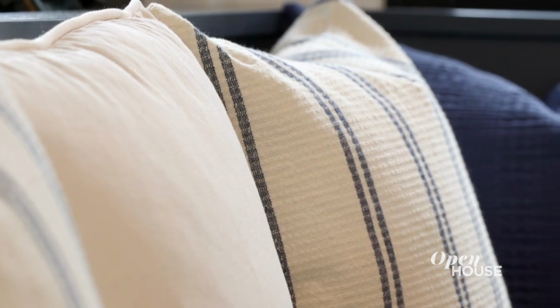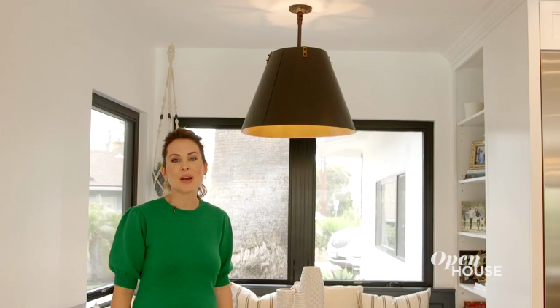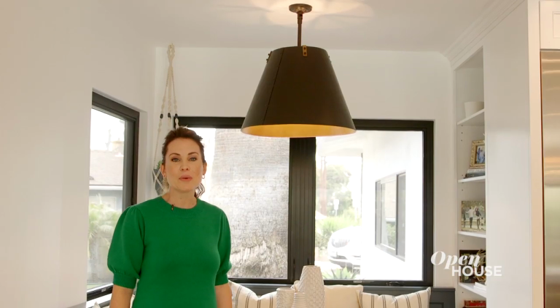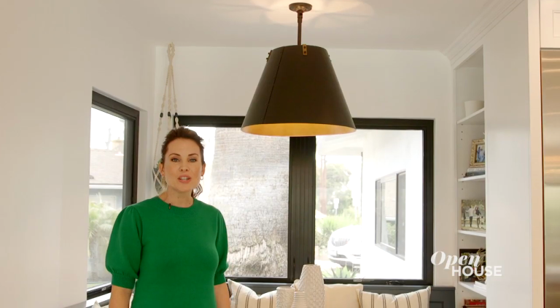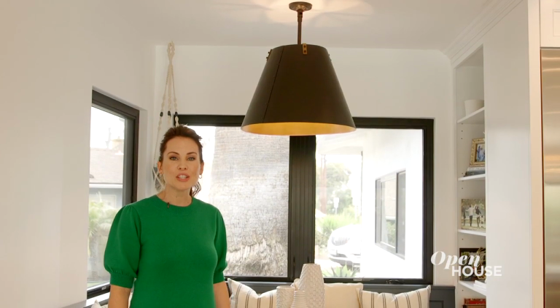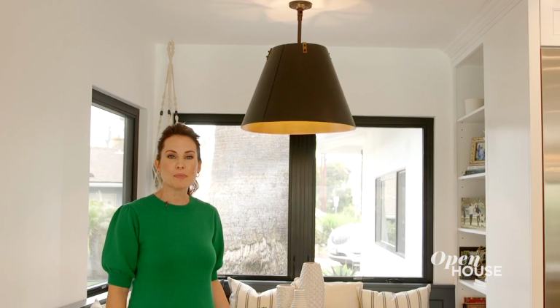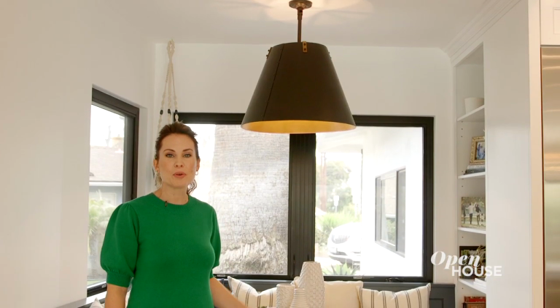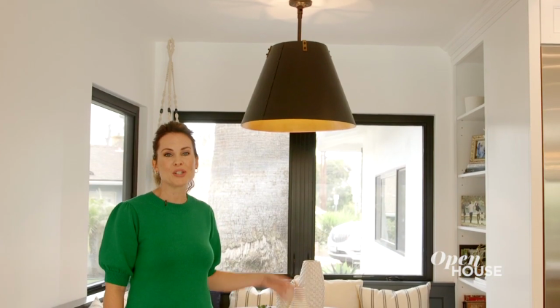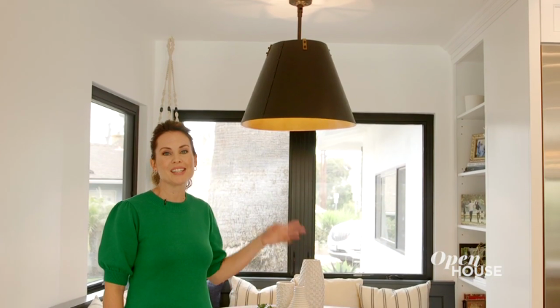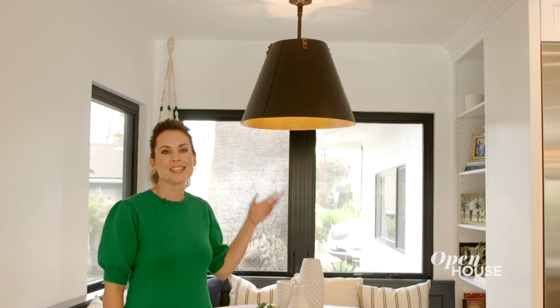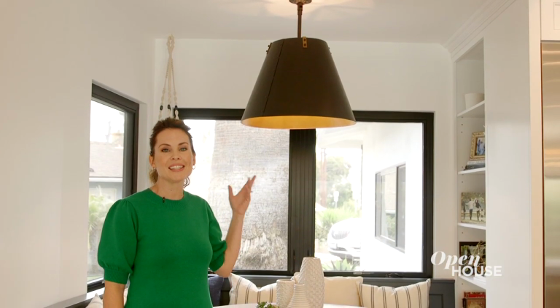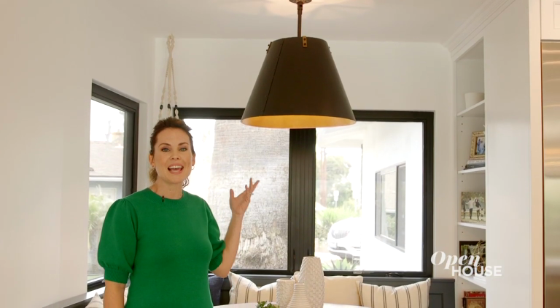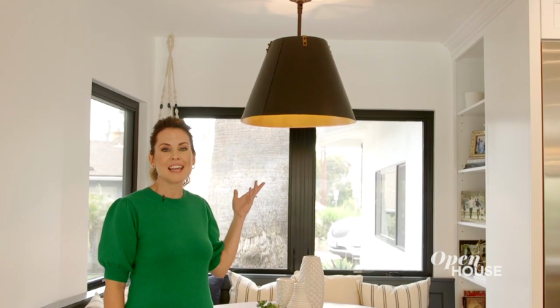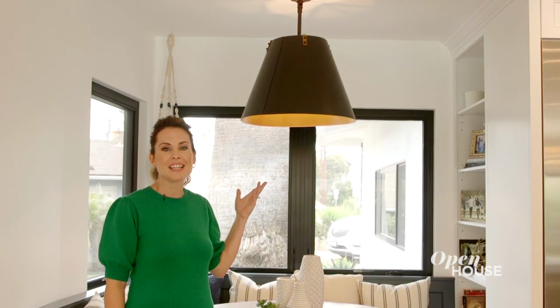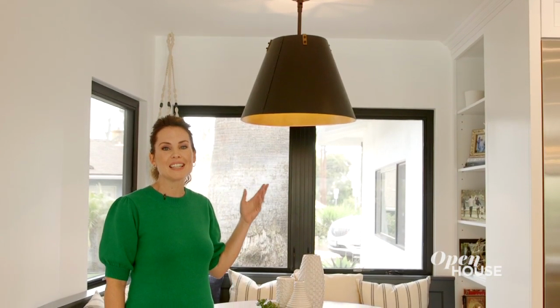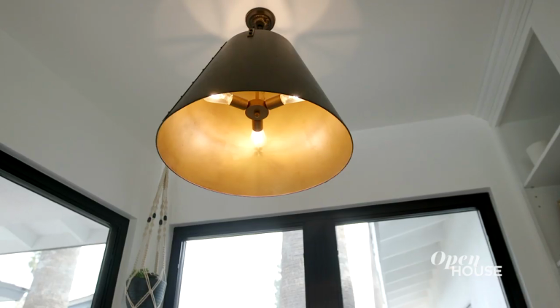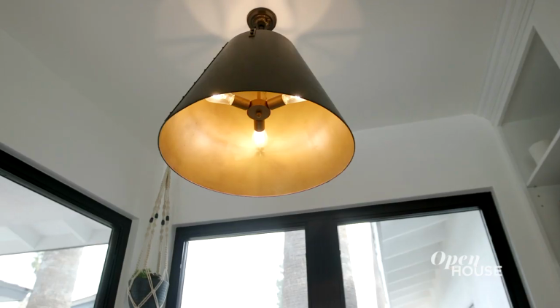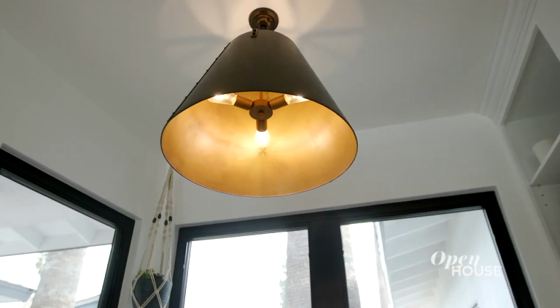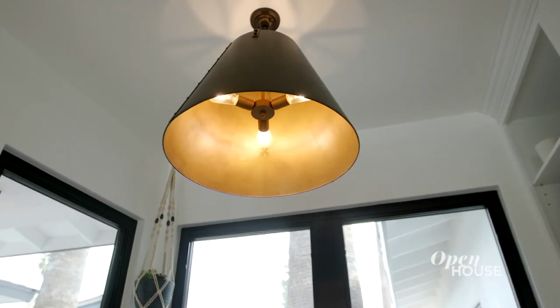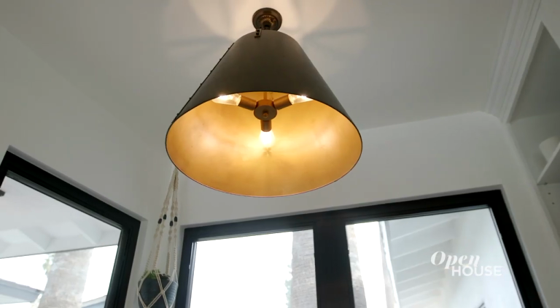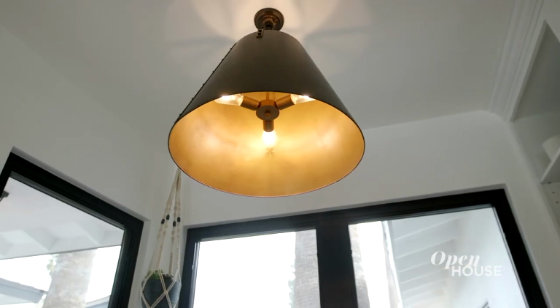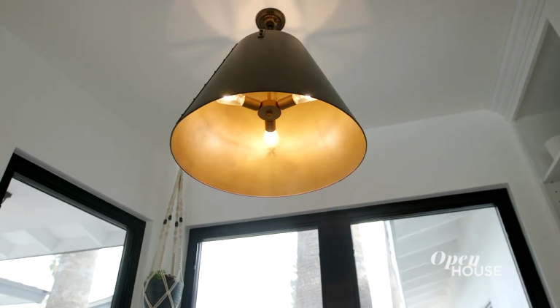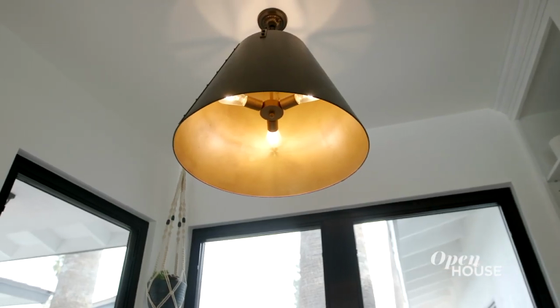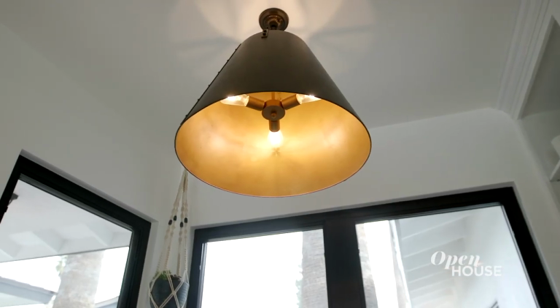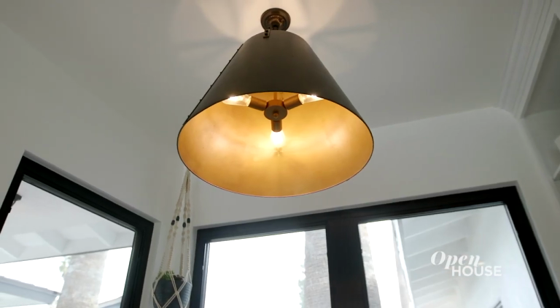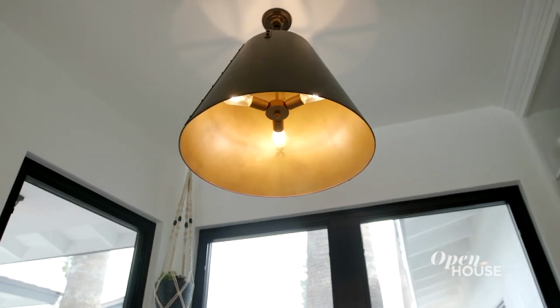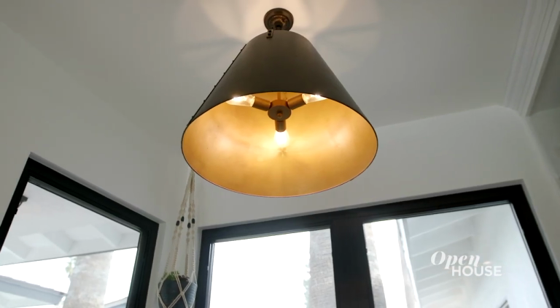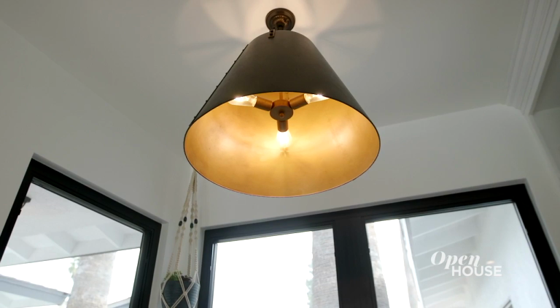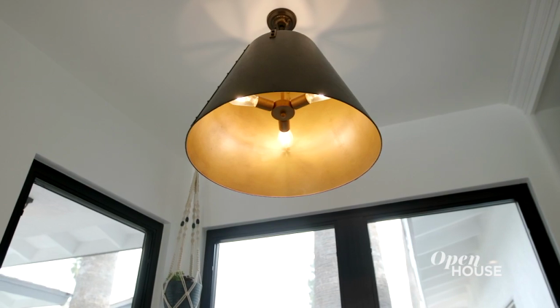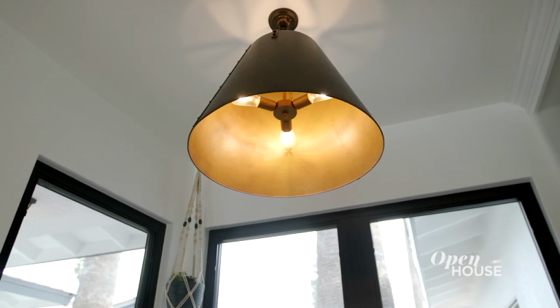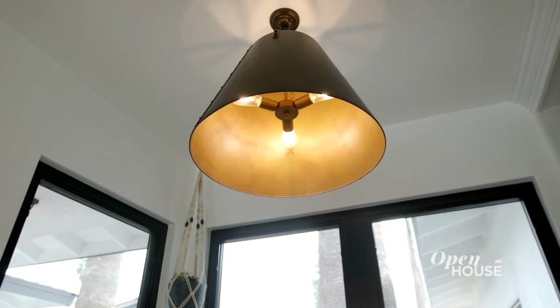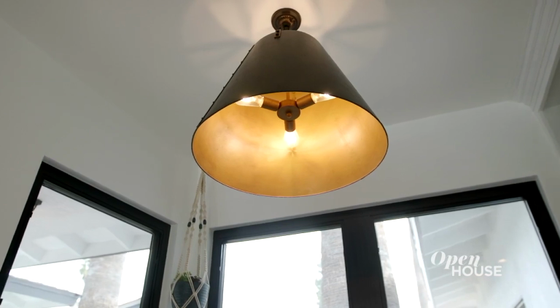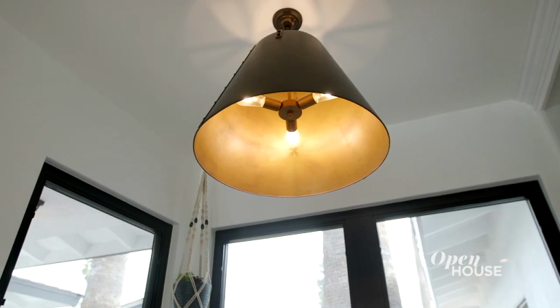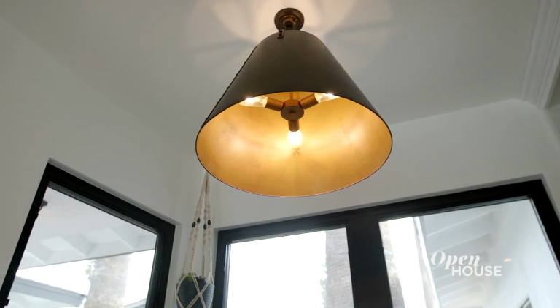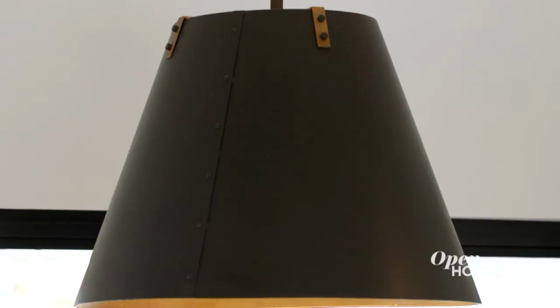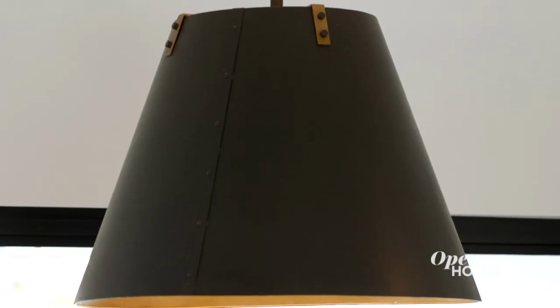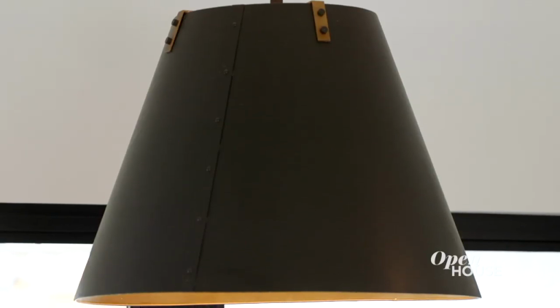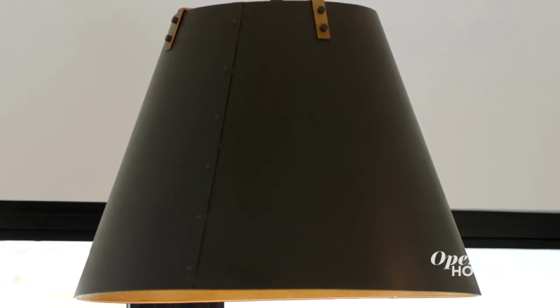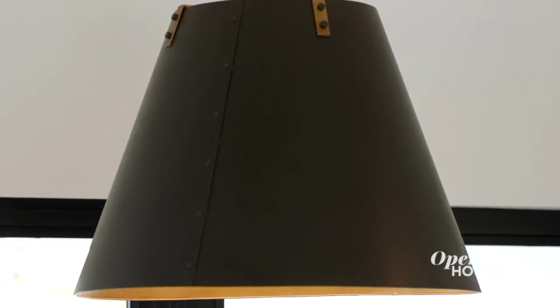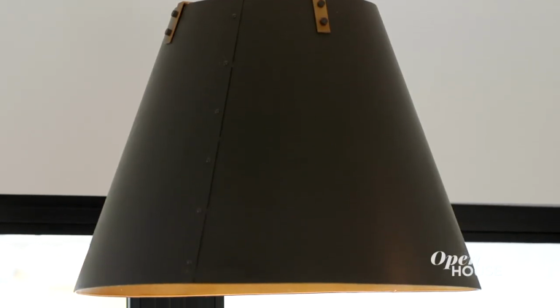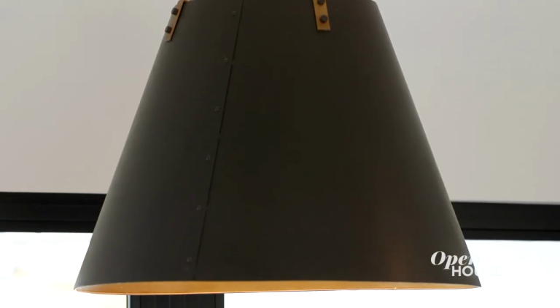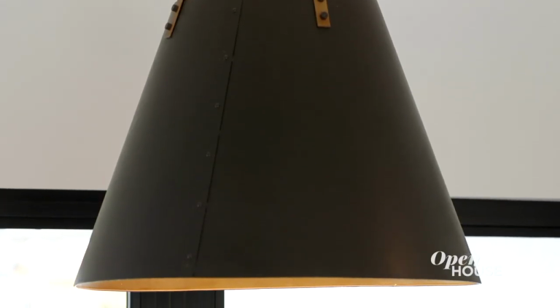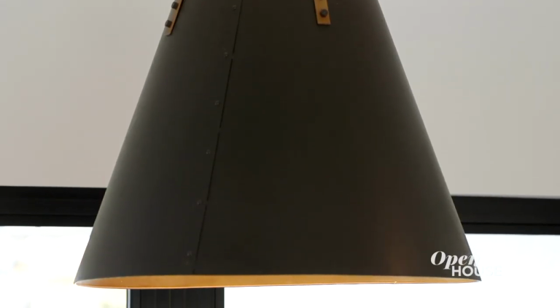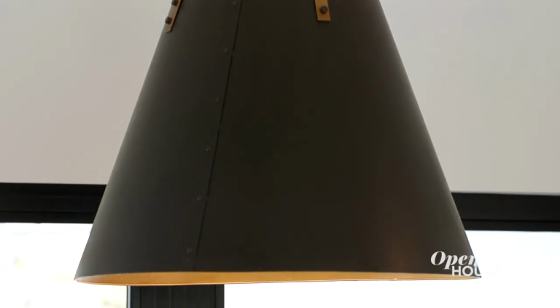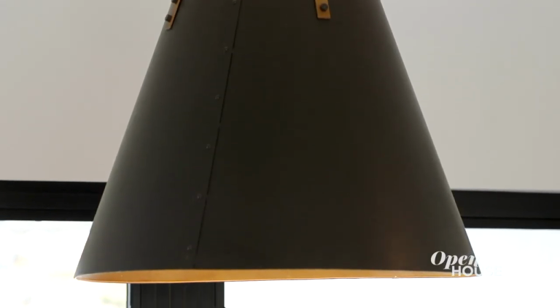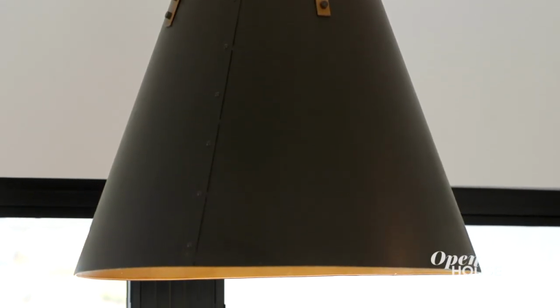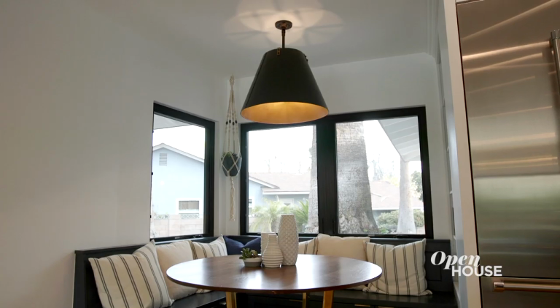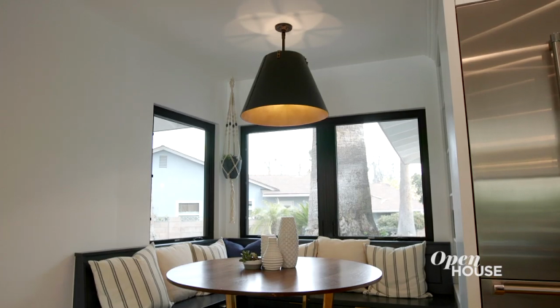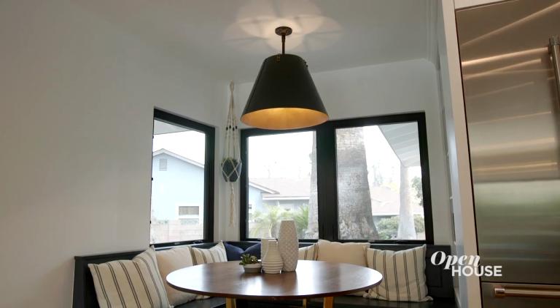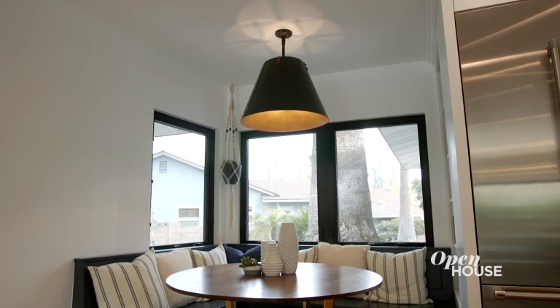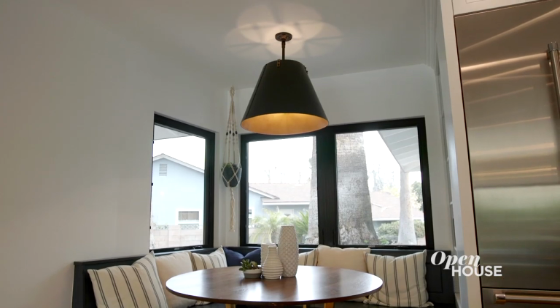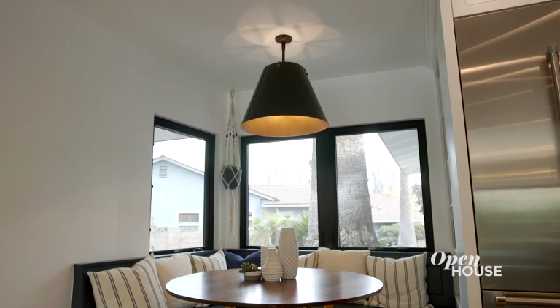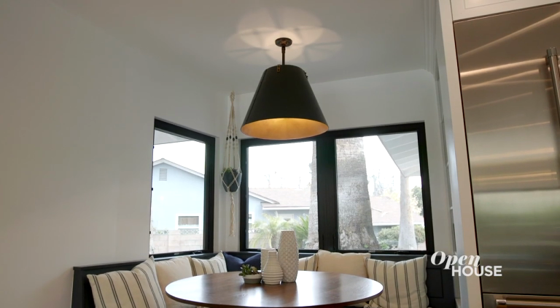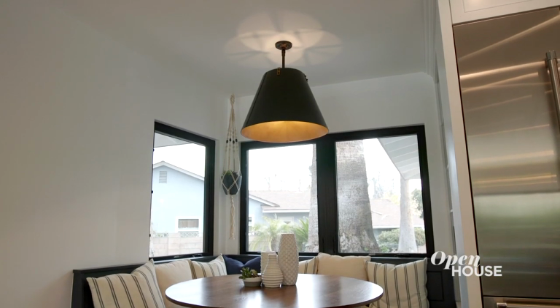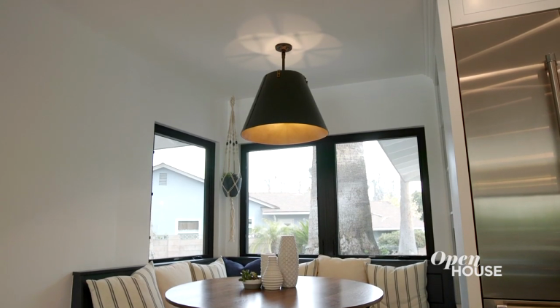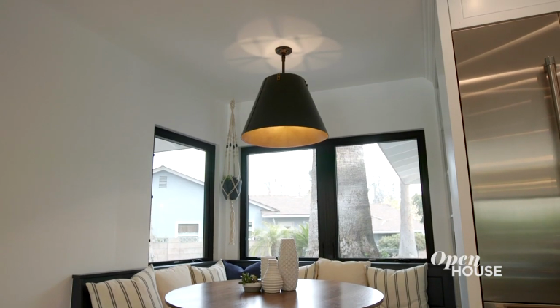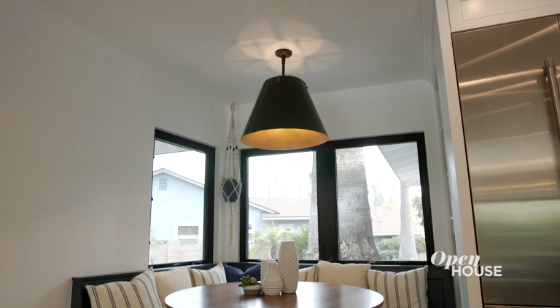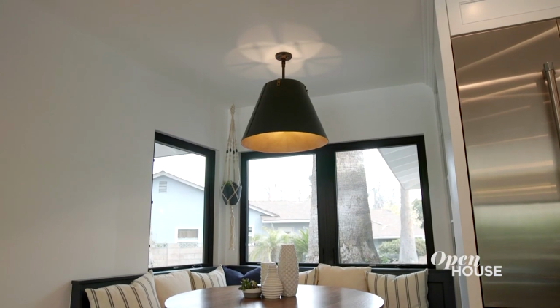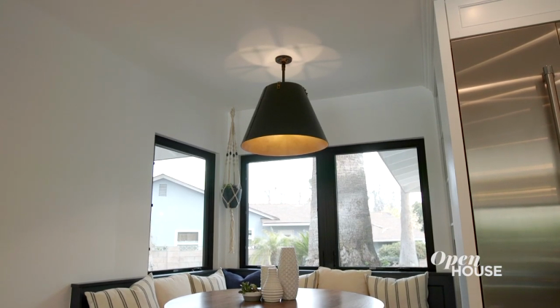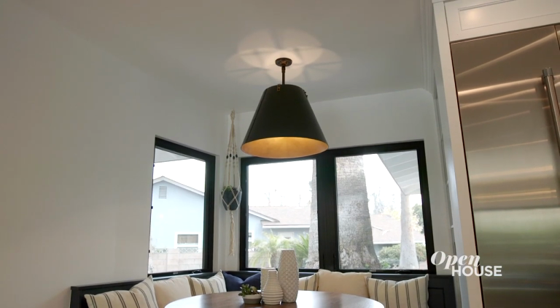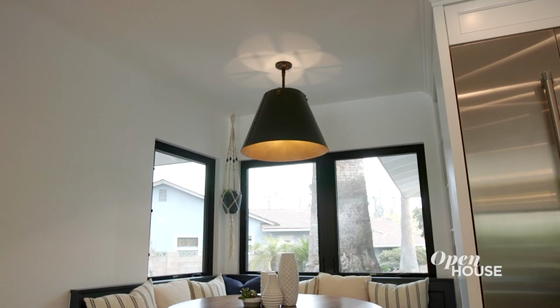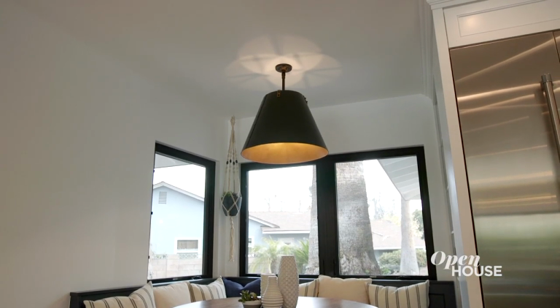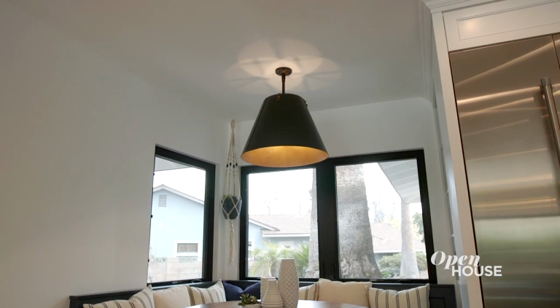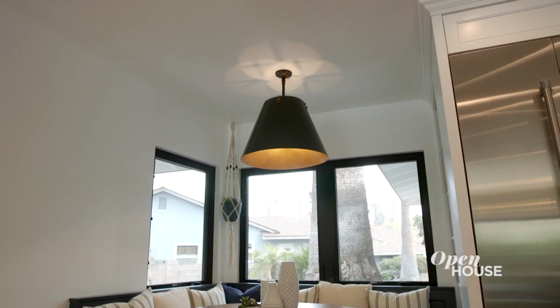I originally purchased this light thinking it might be great above the island. Unfortunately, it didn't work out there, but it looks fabulous above the dining nook.